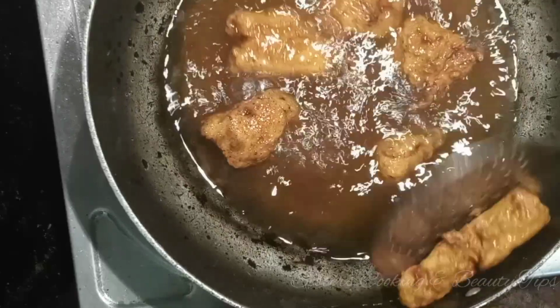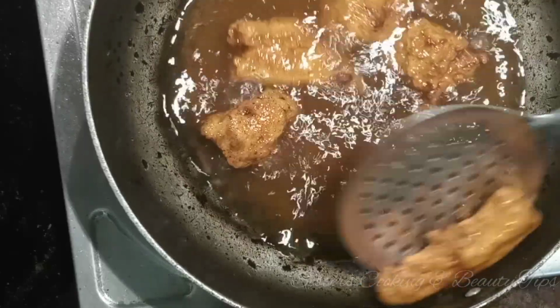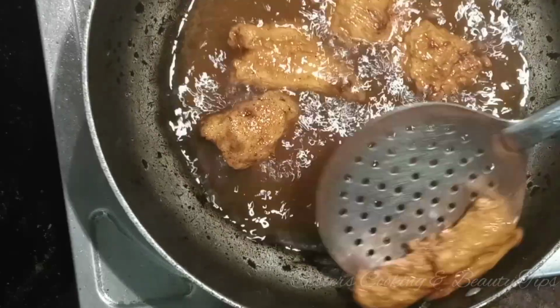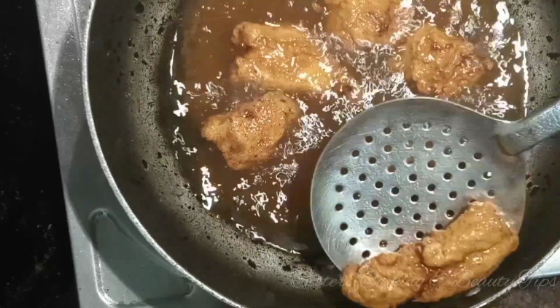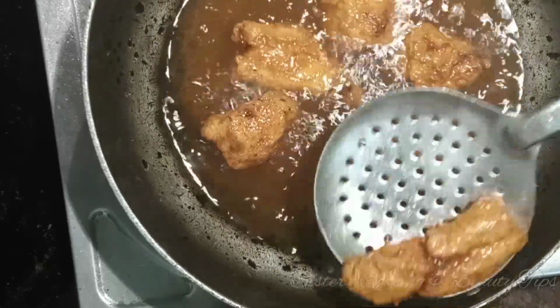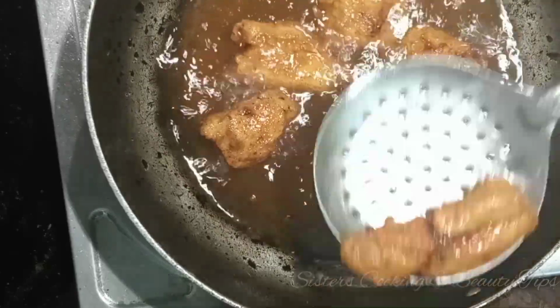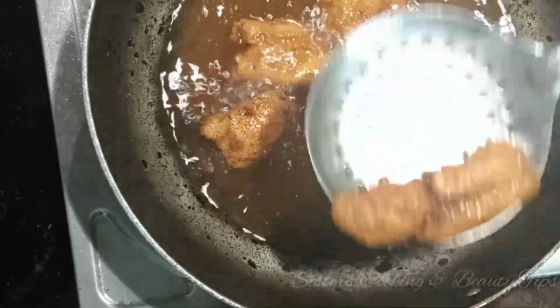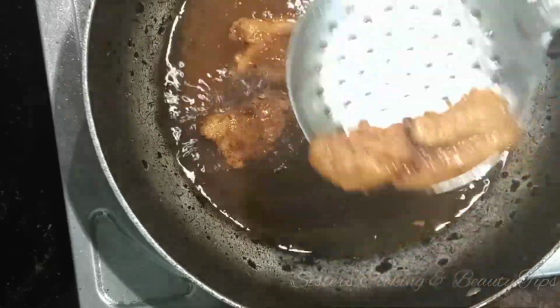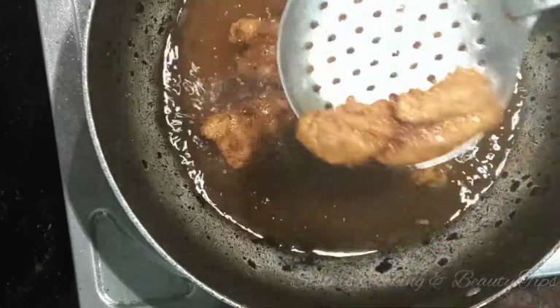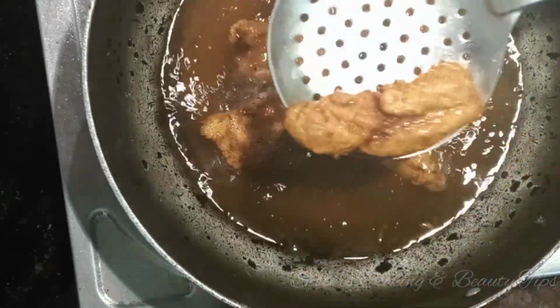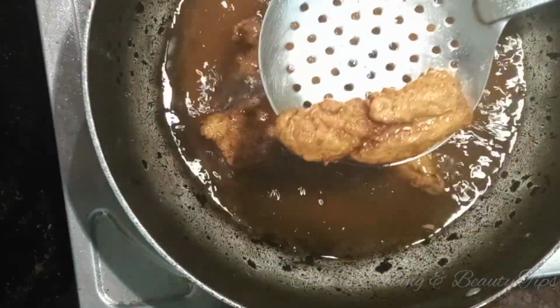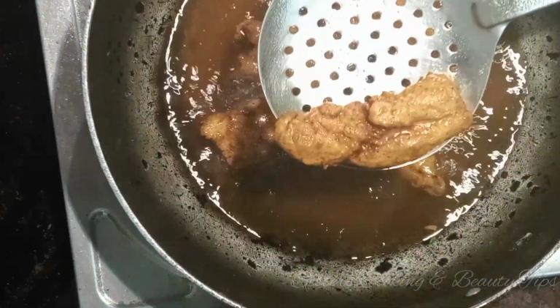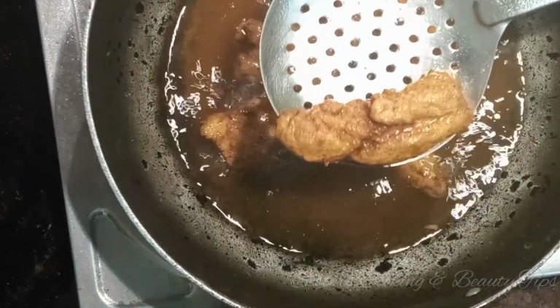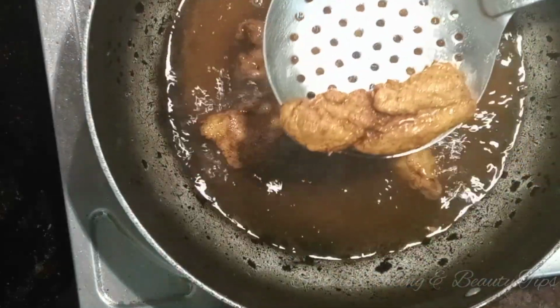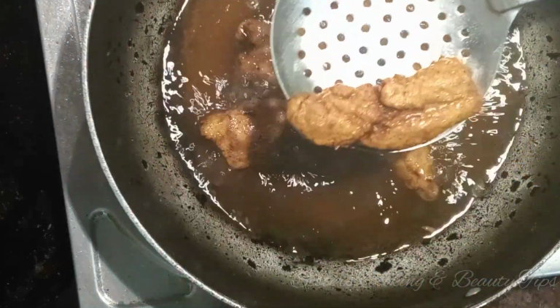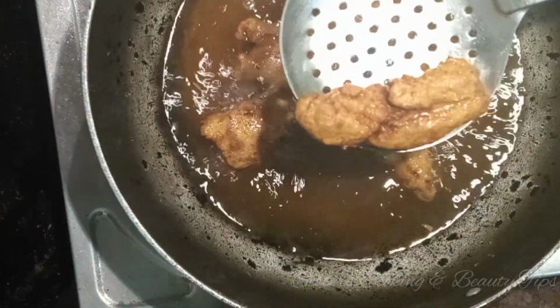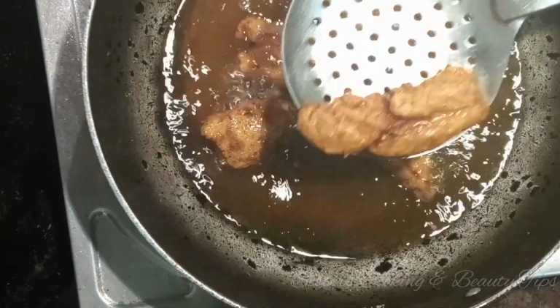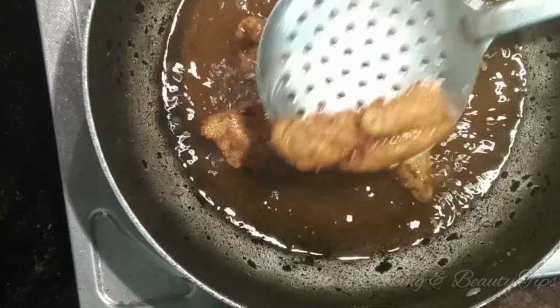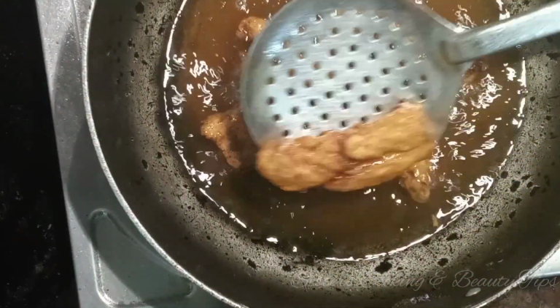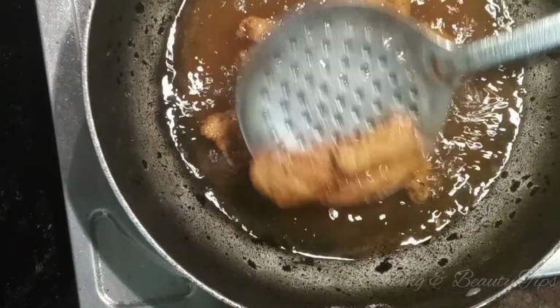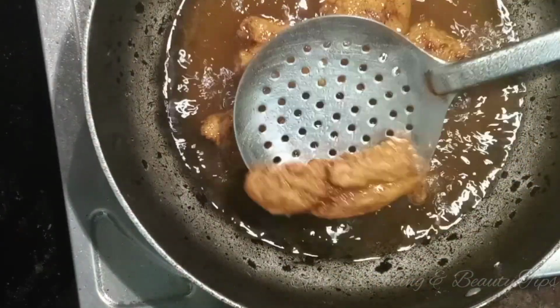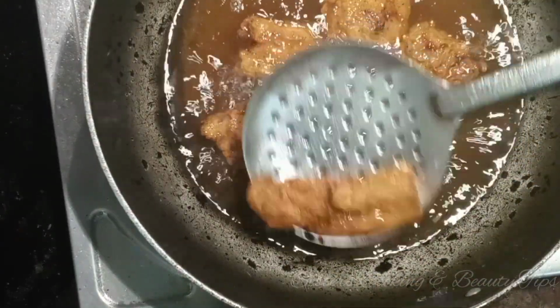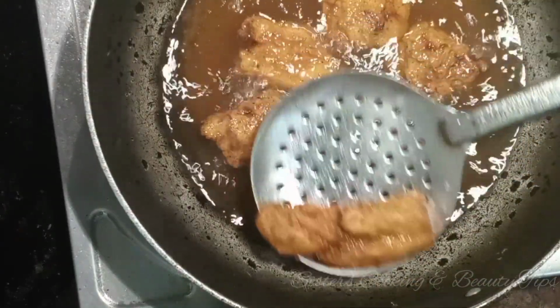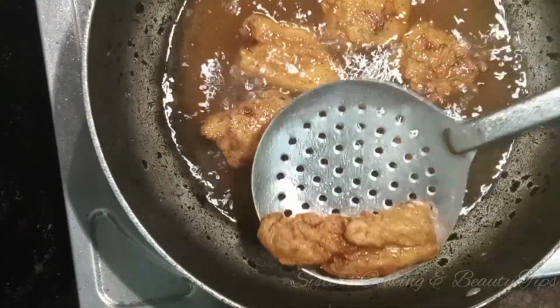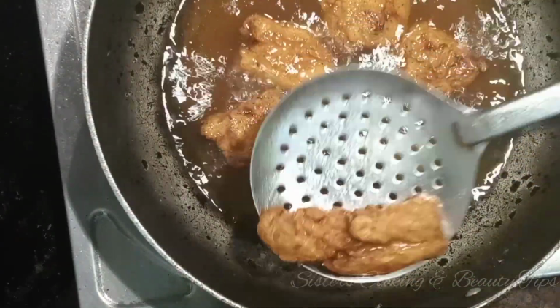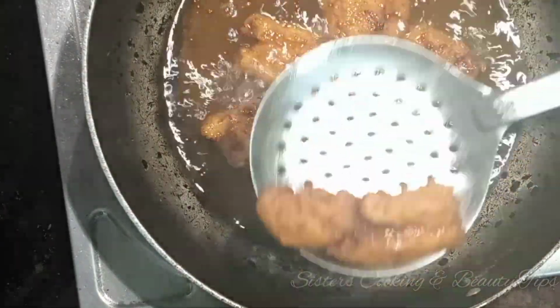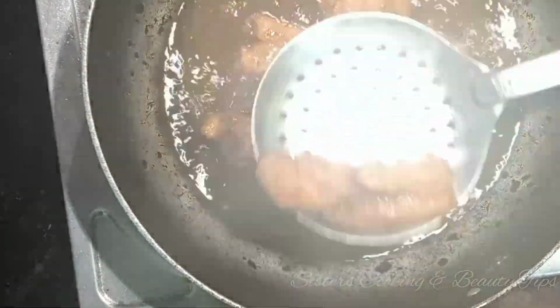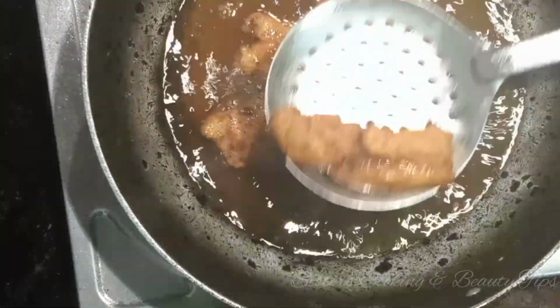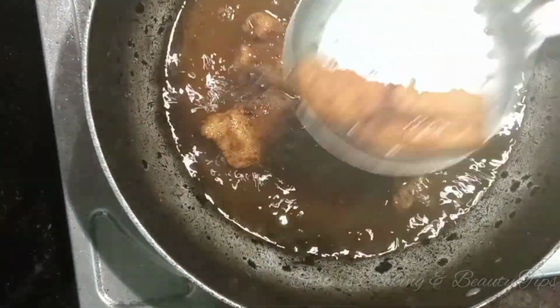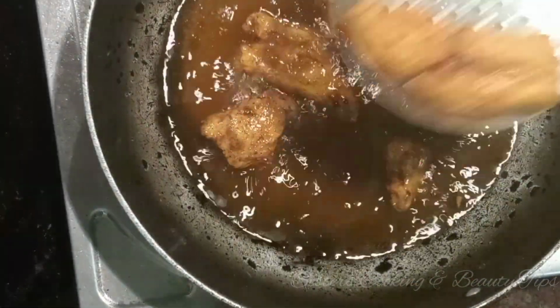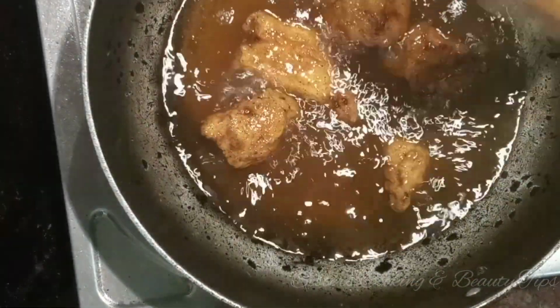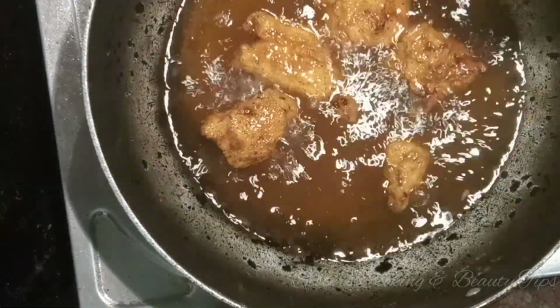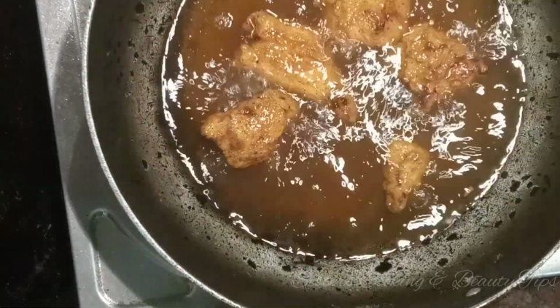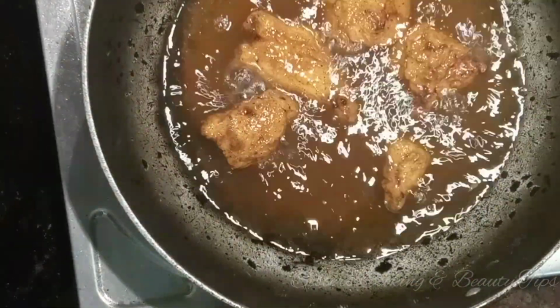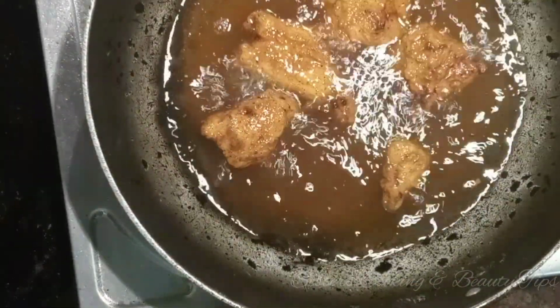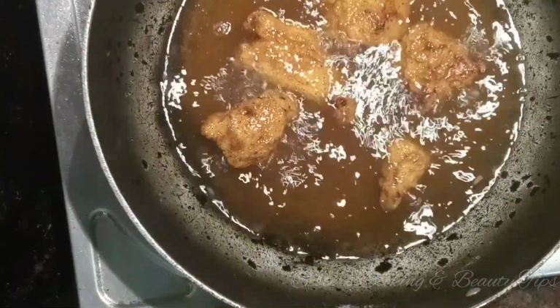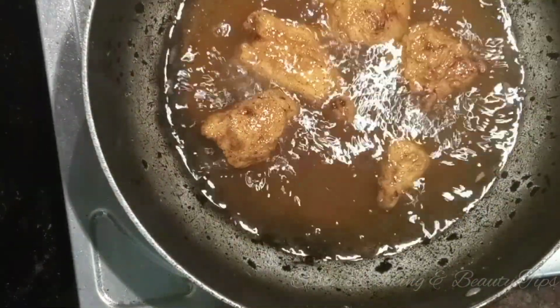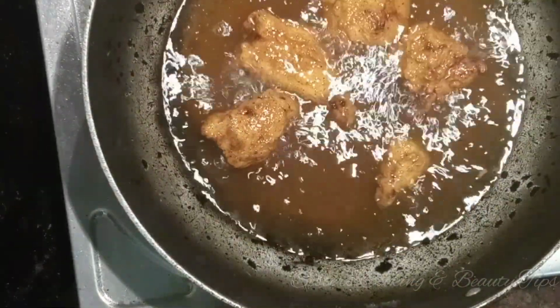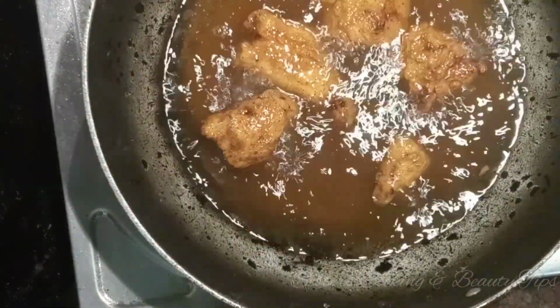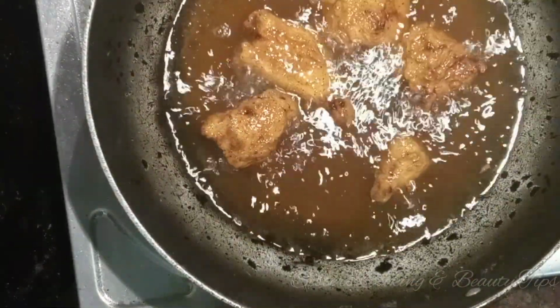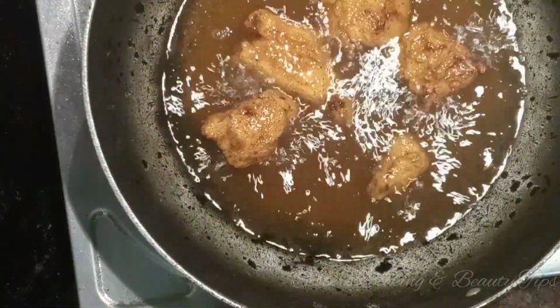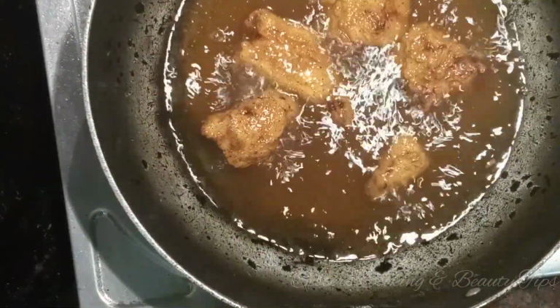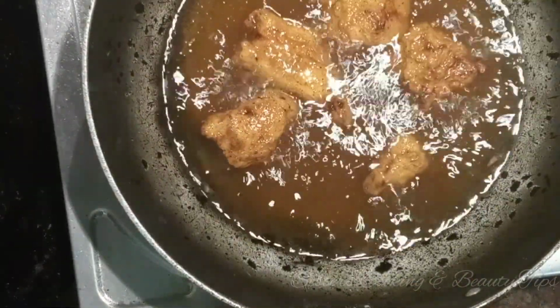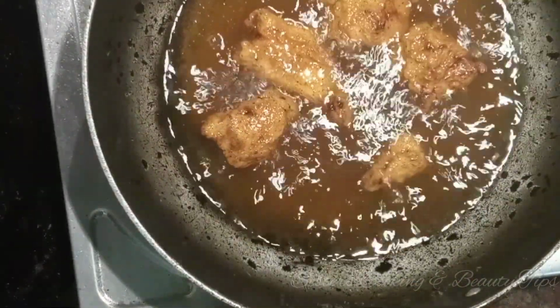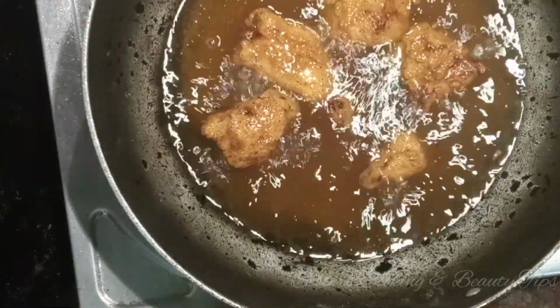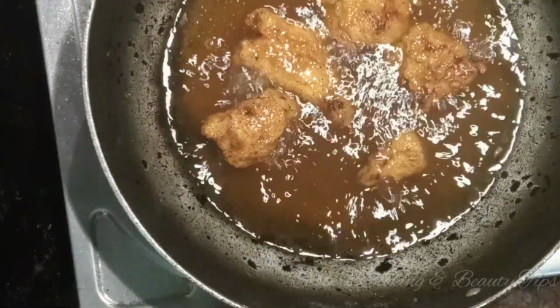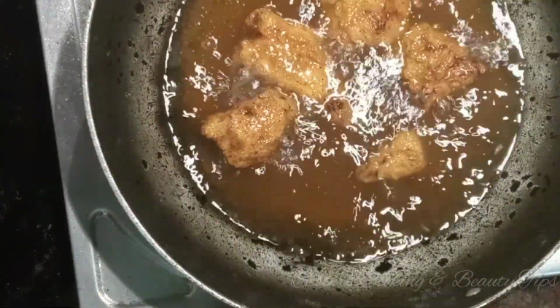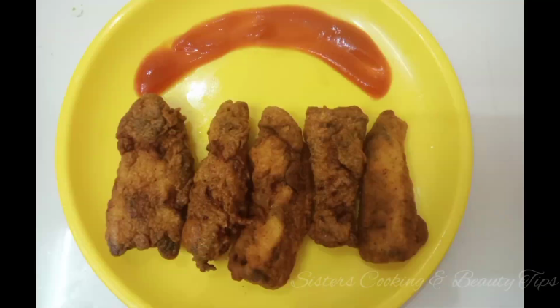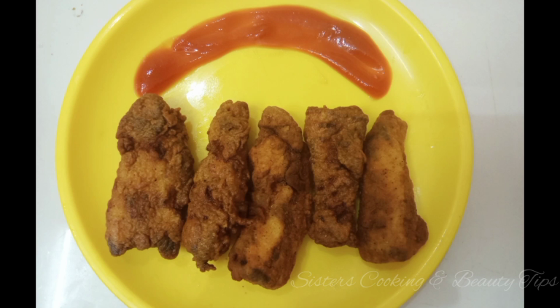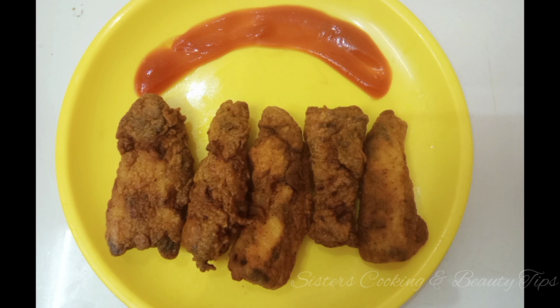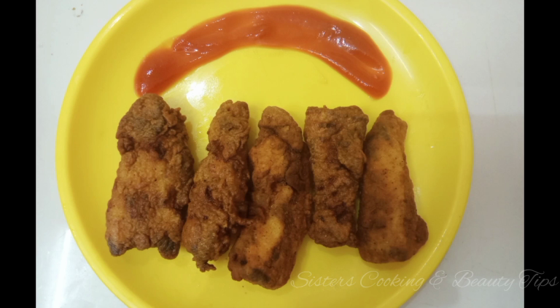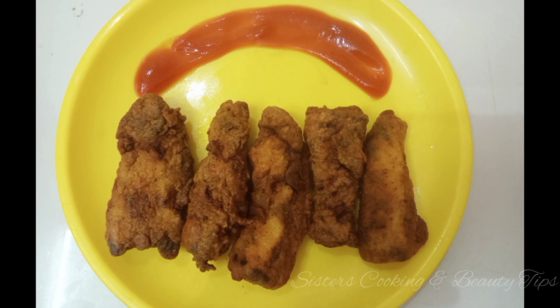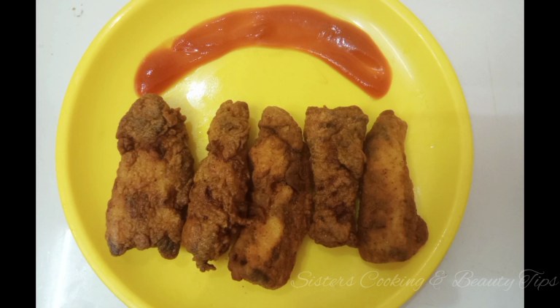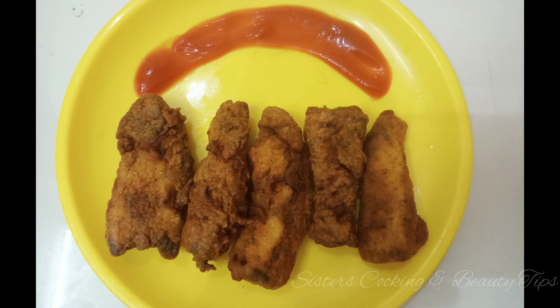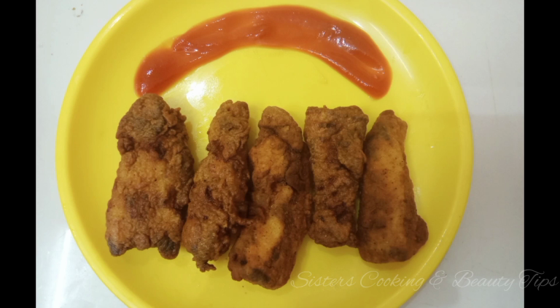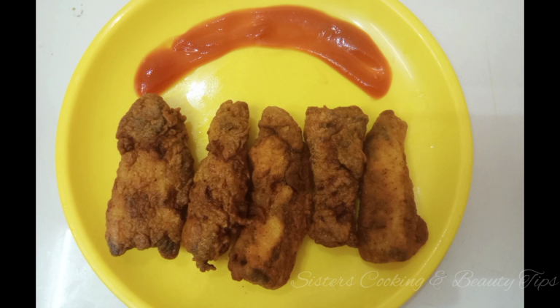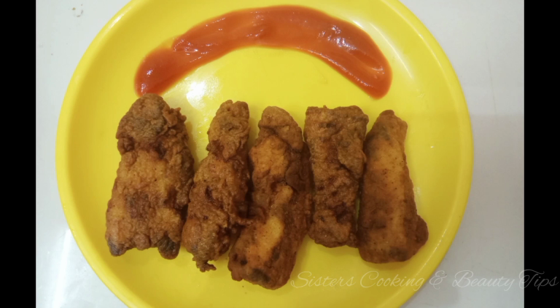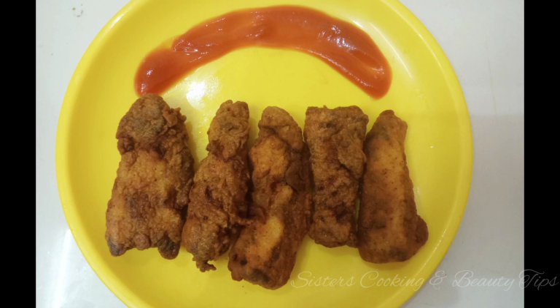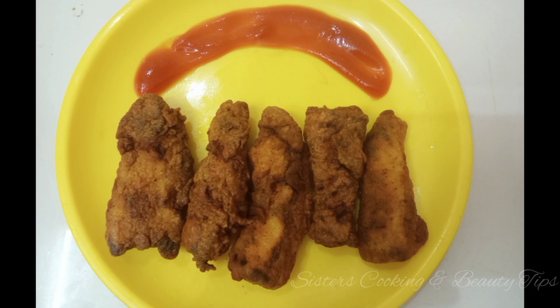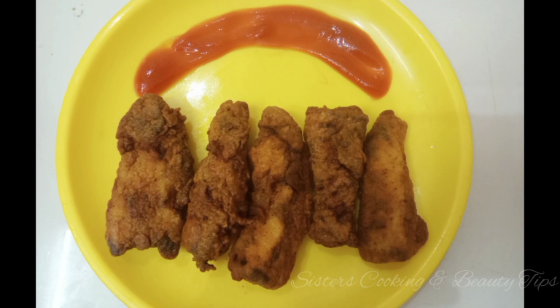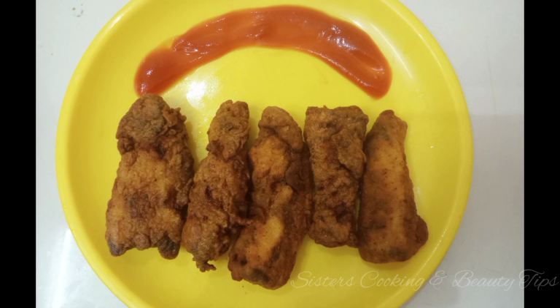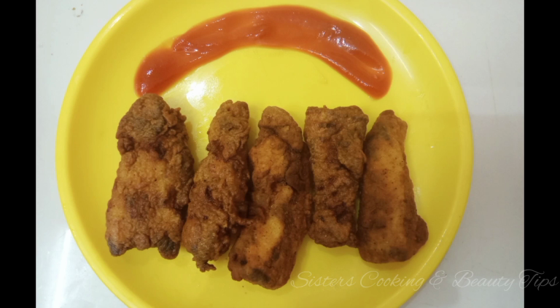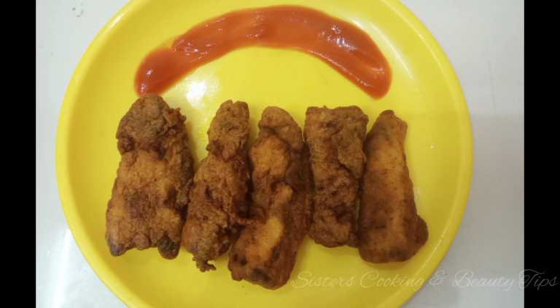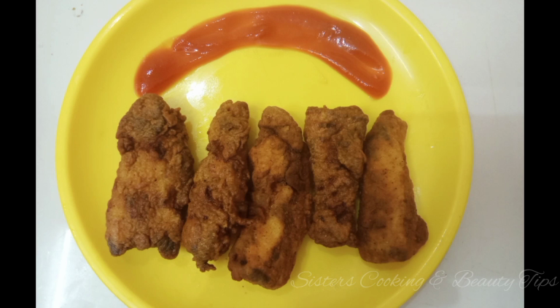Now the KFC chicken strips is ready. If you like, share and subscribe to this video.